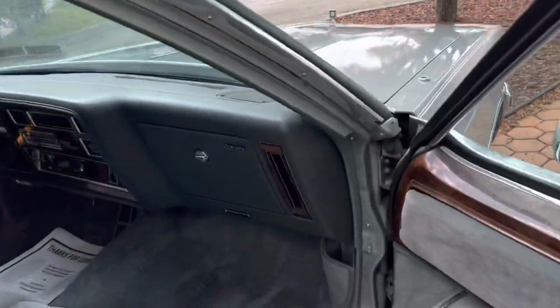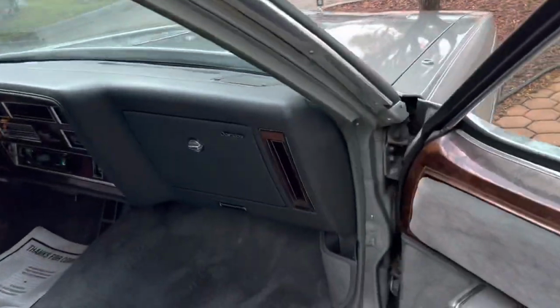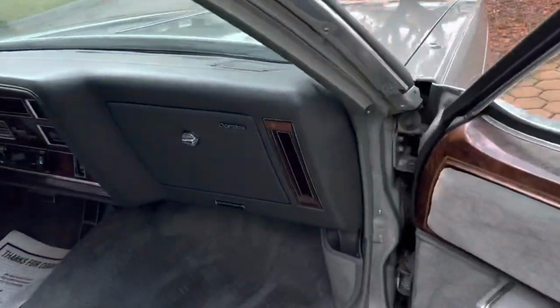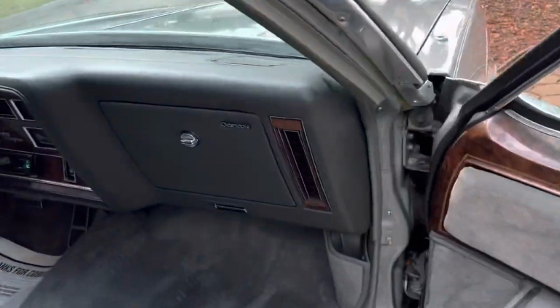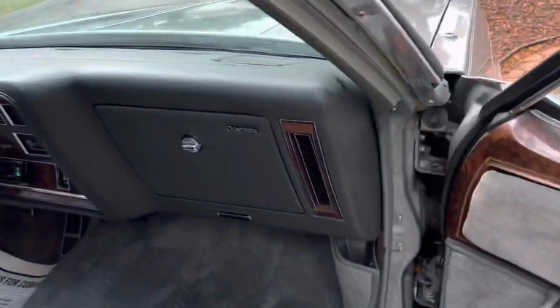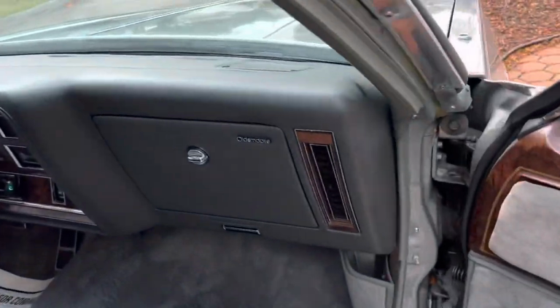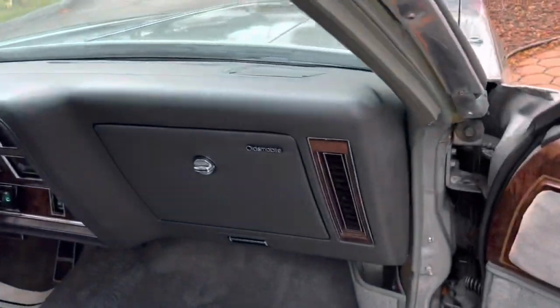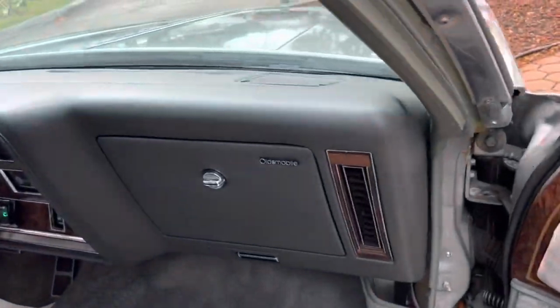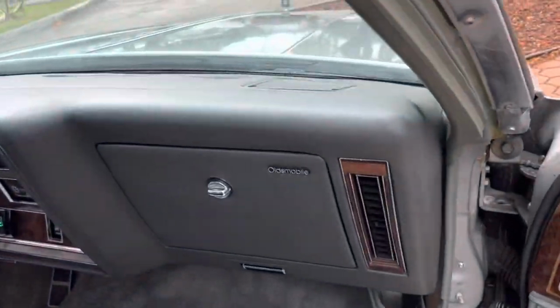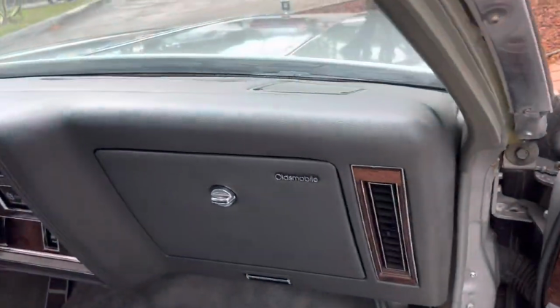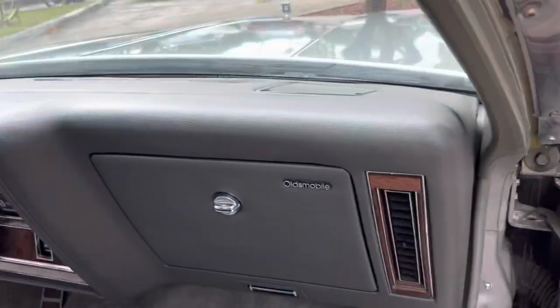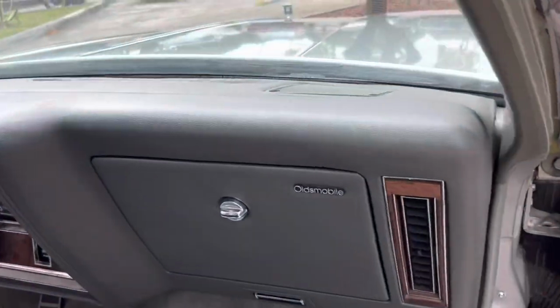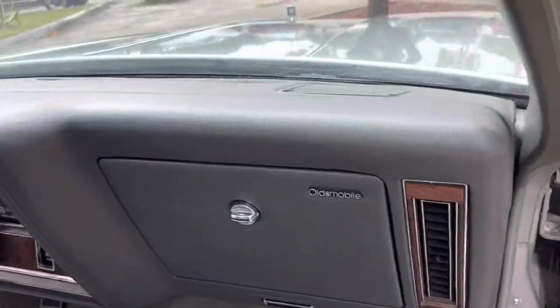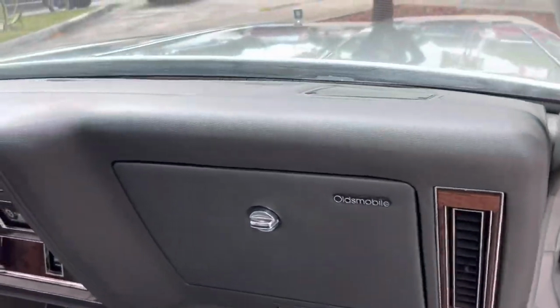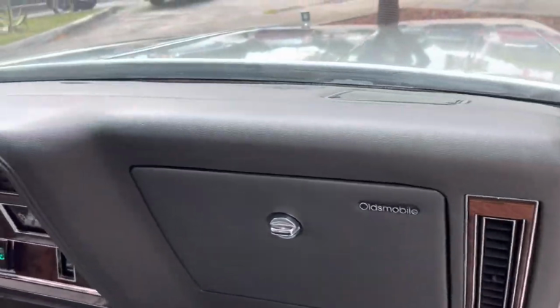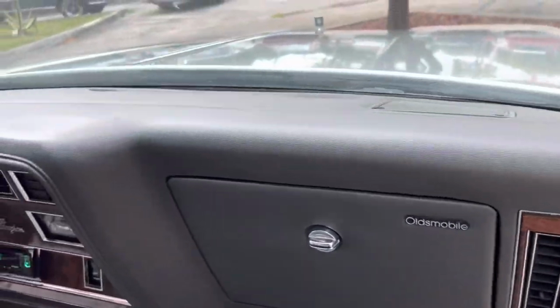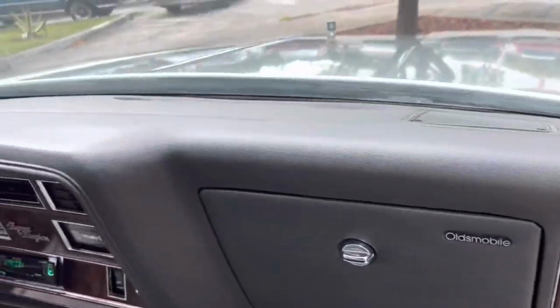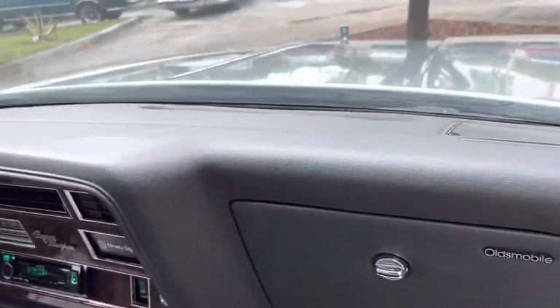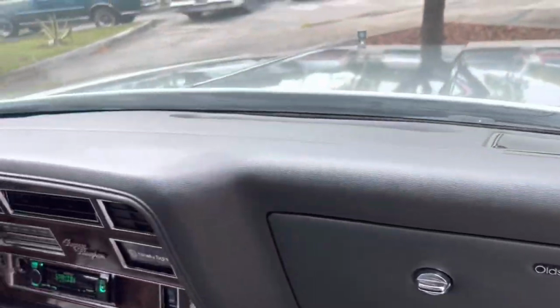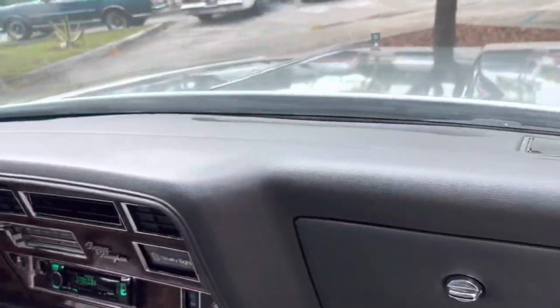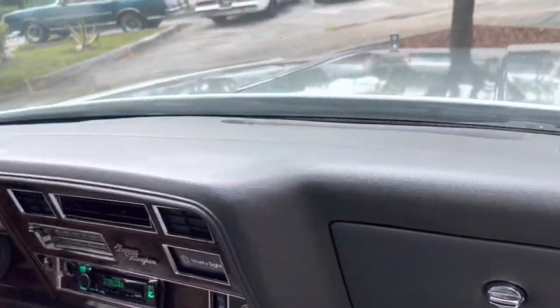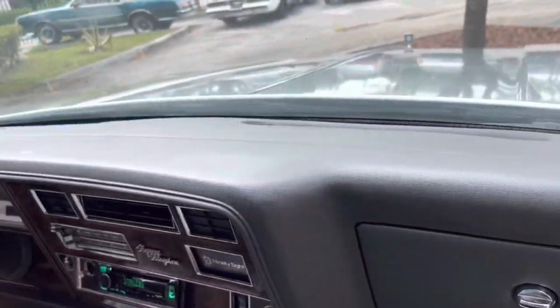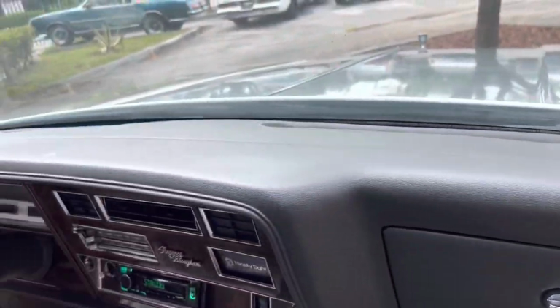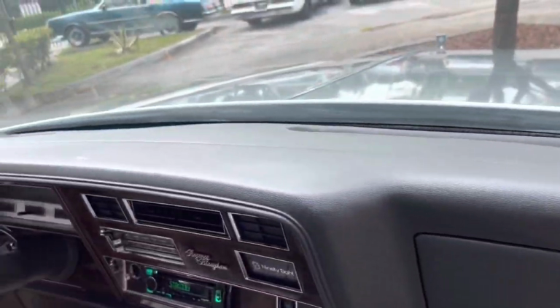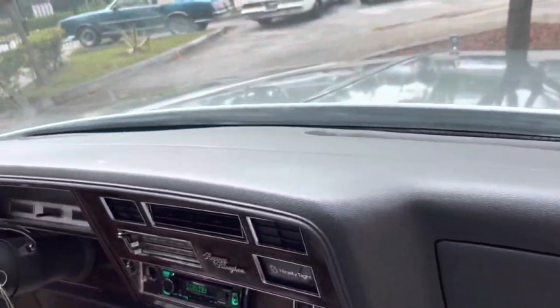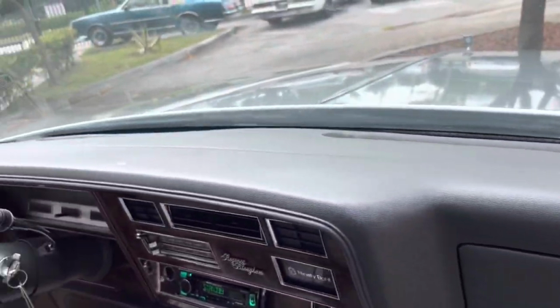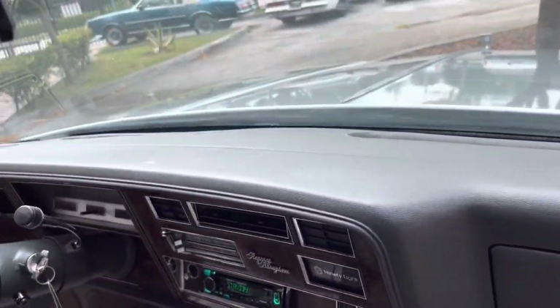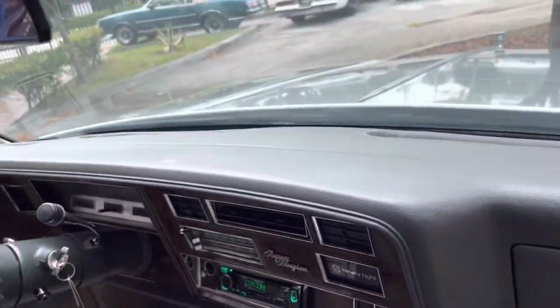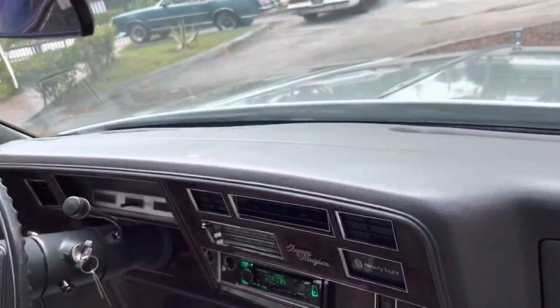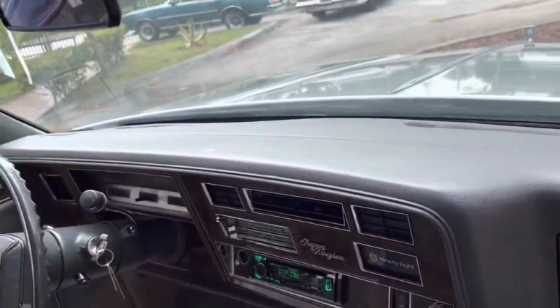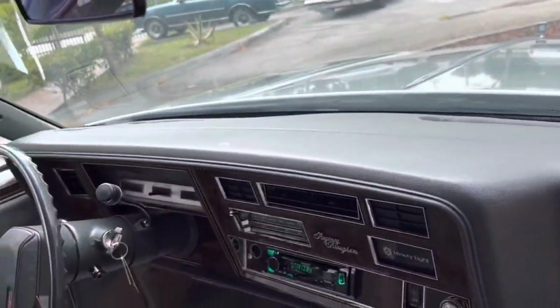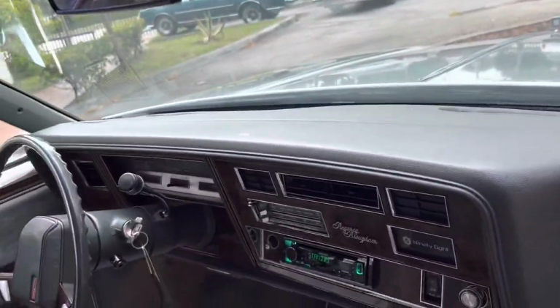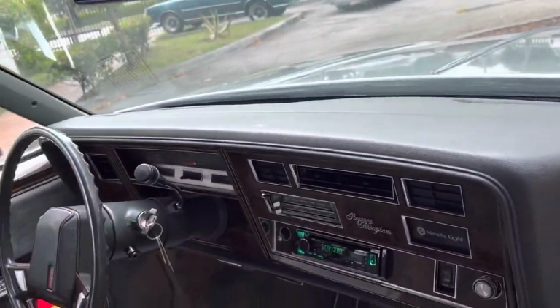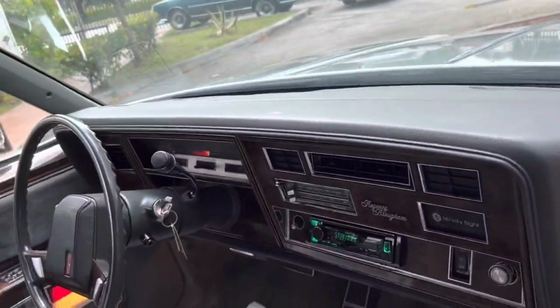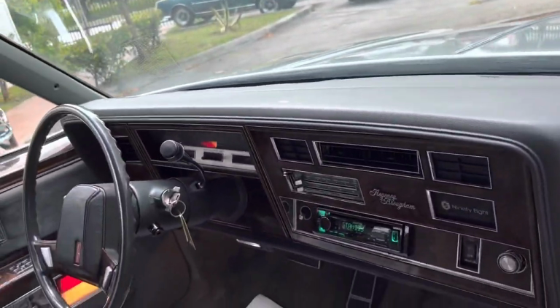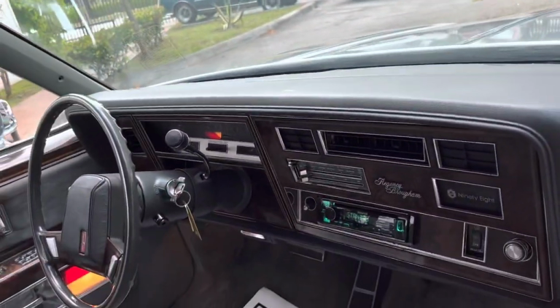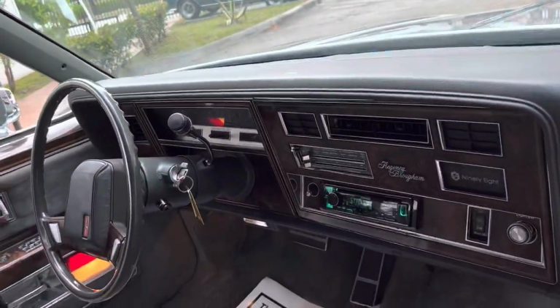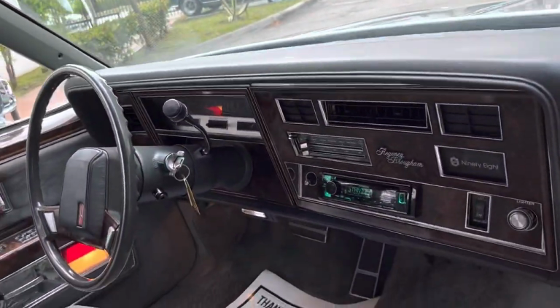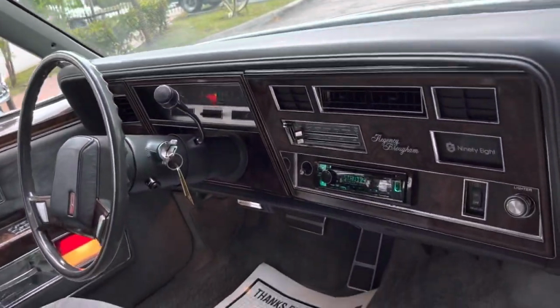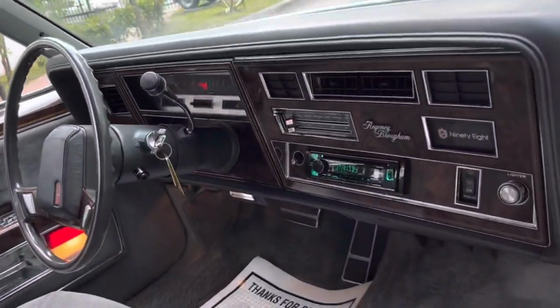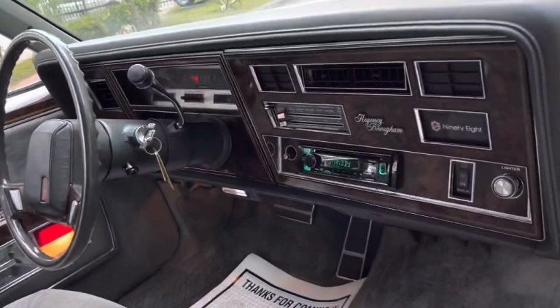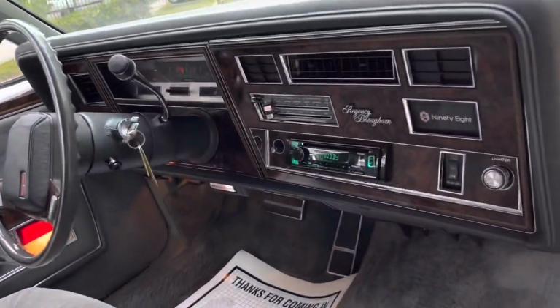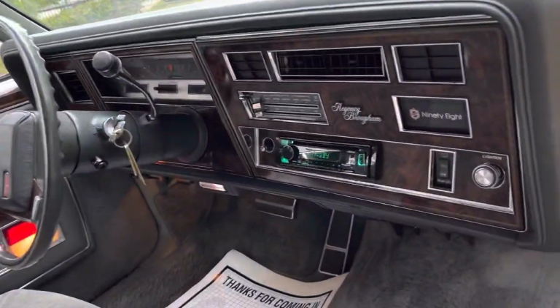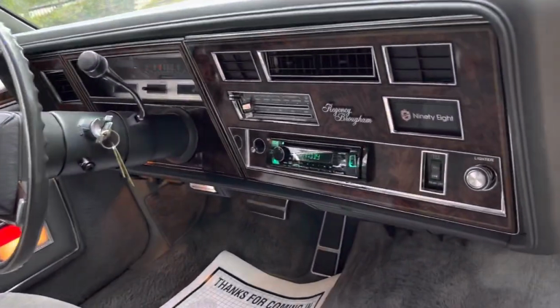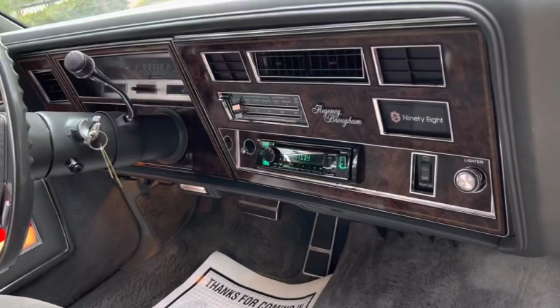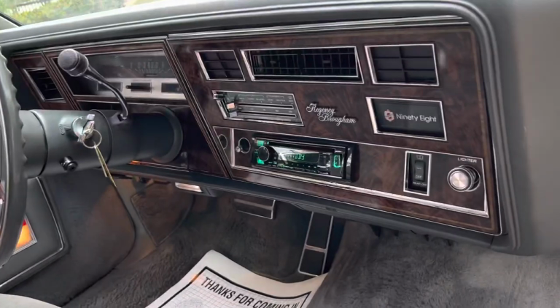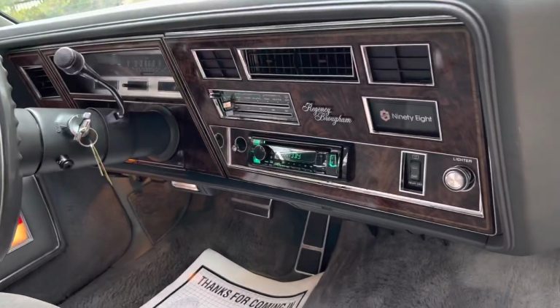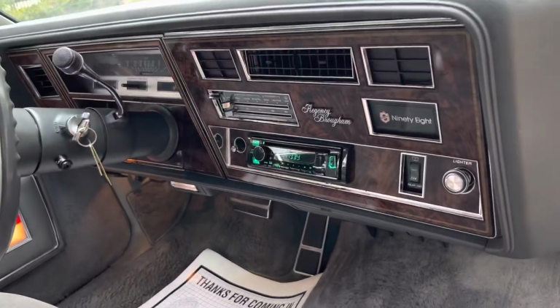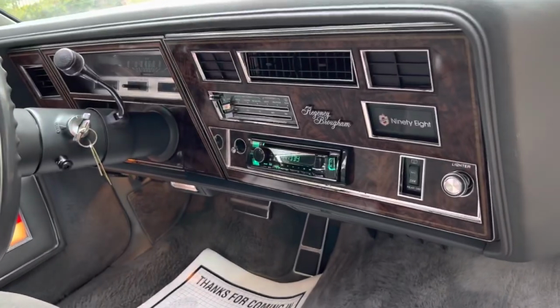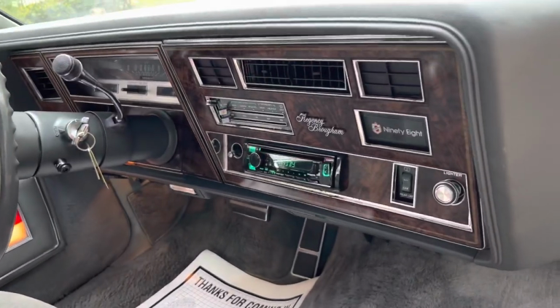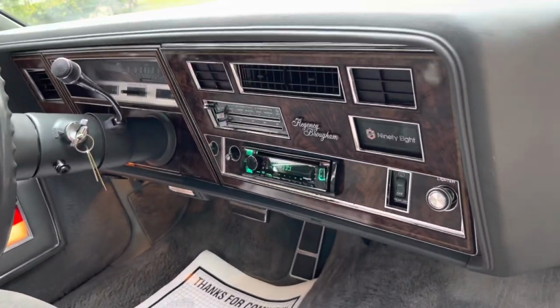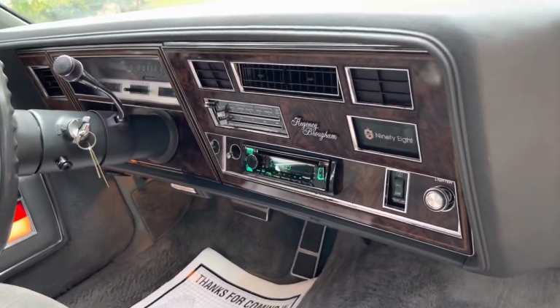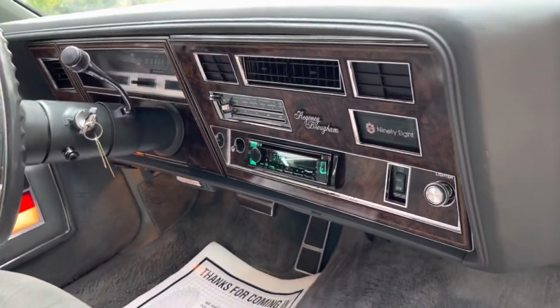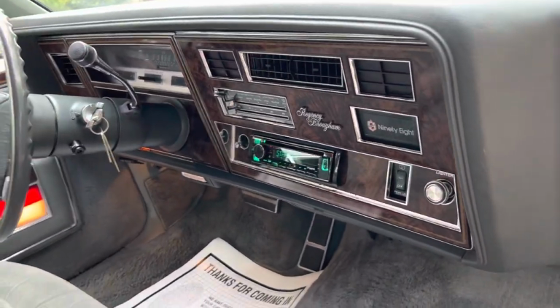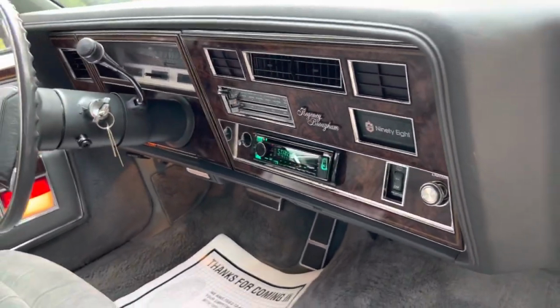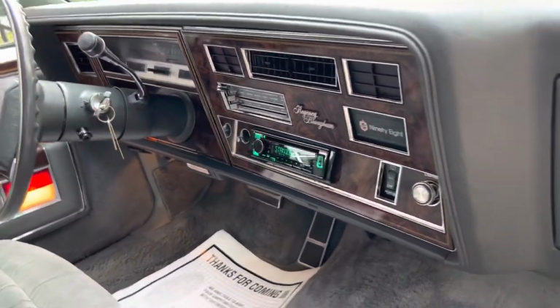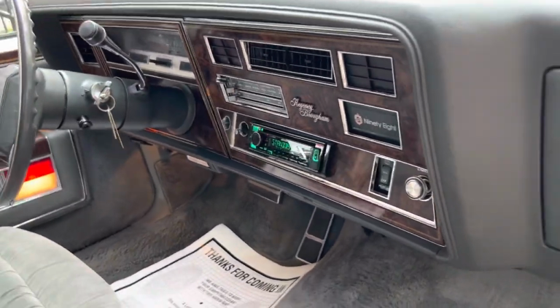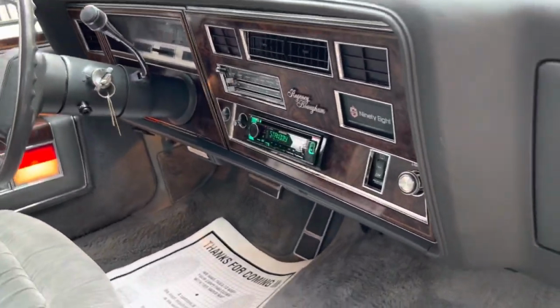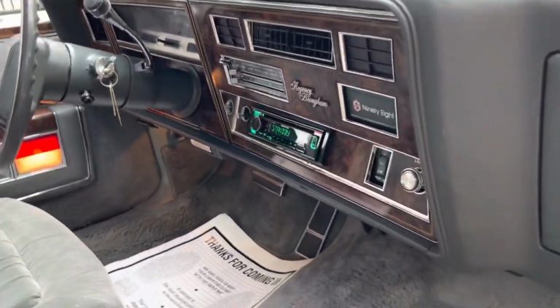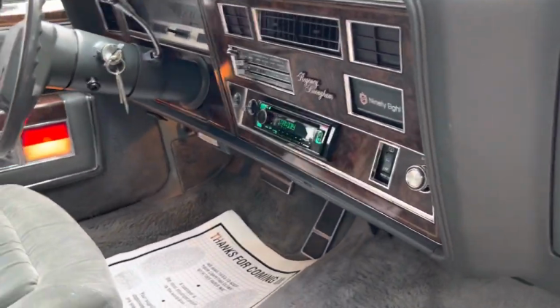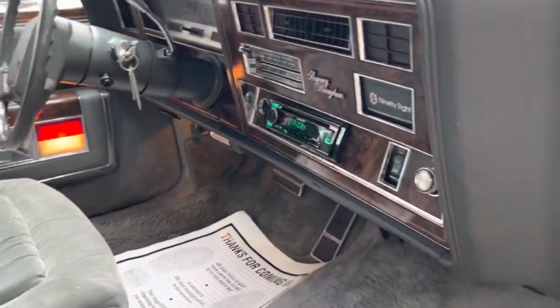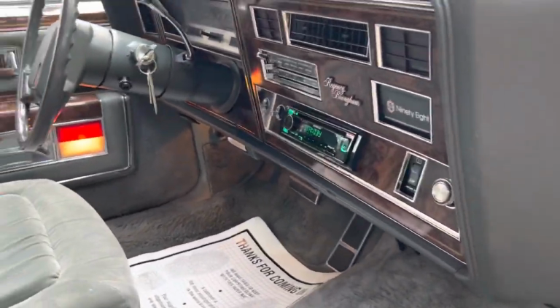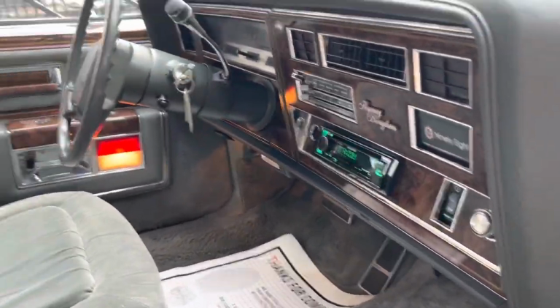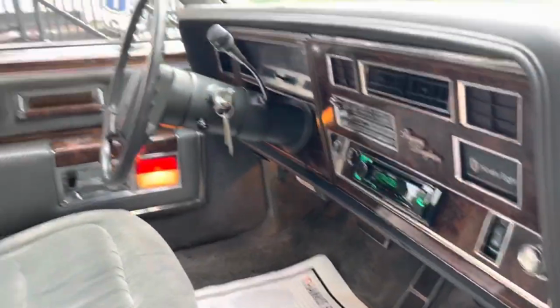The interior is super clean and original. No cracks on the dash. It's got an aftermarket radio, but we've been seeing a lot of that lately — it's got Bluetooth.